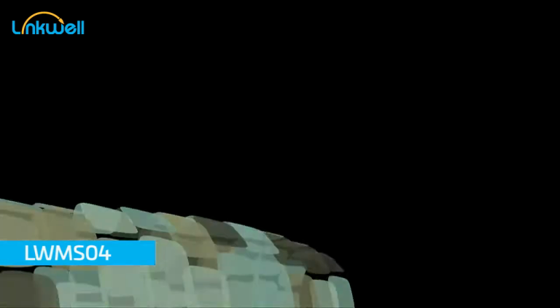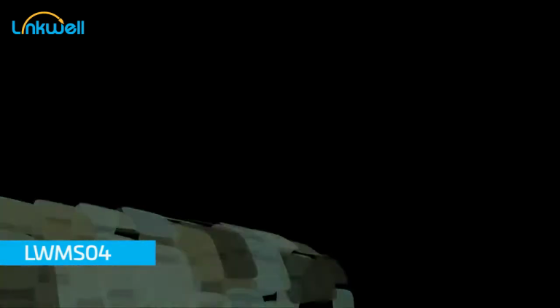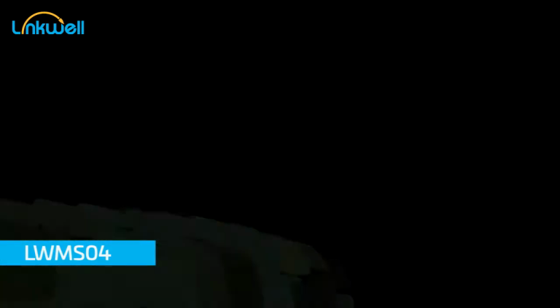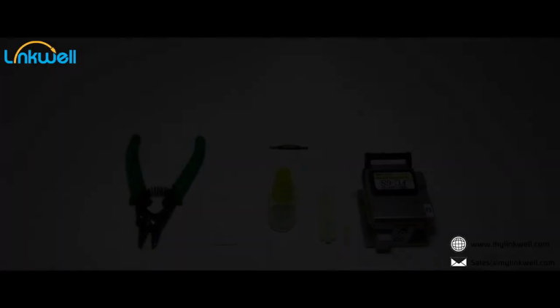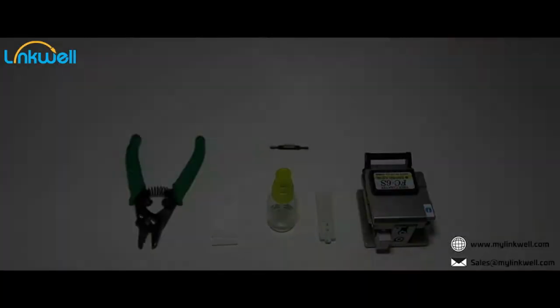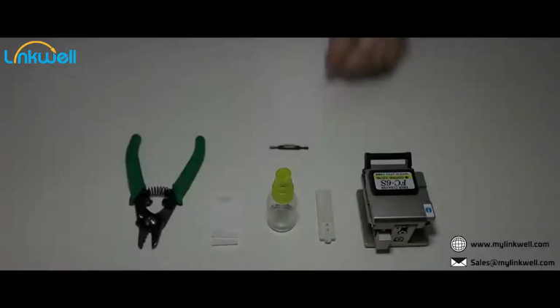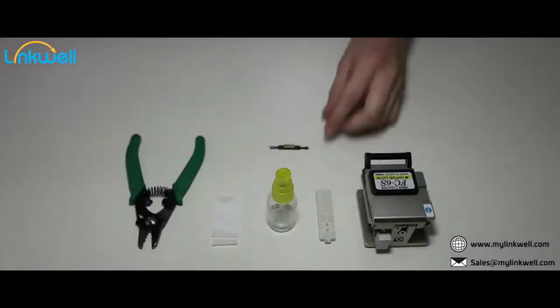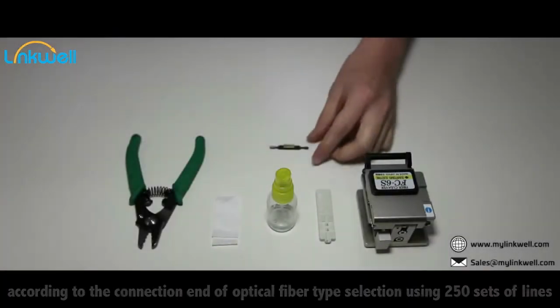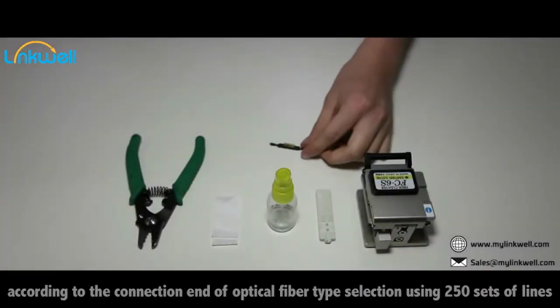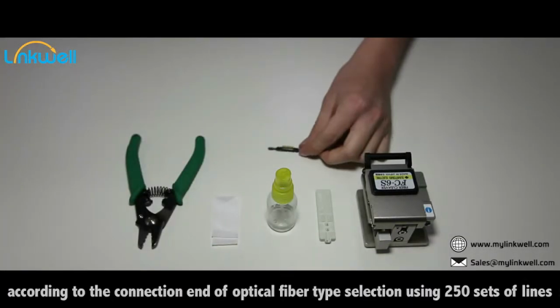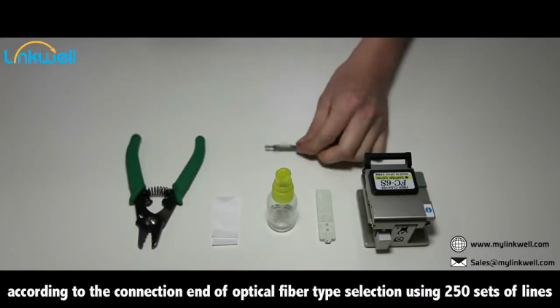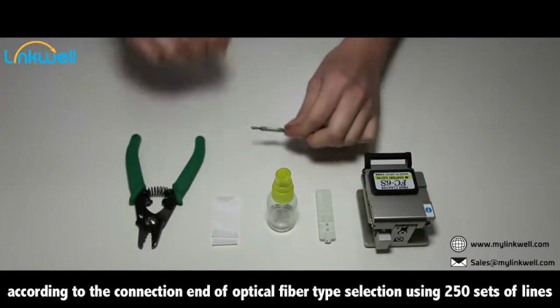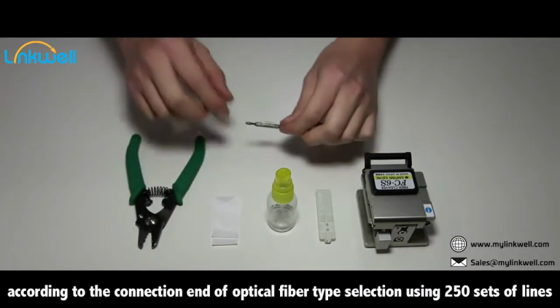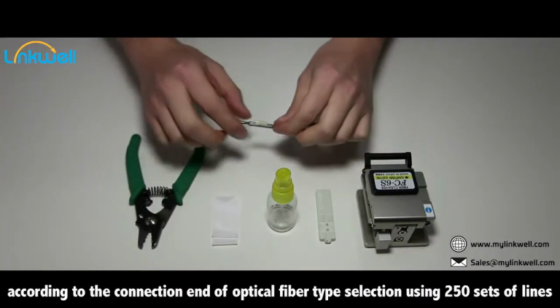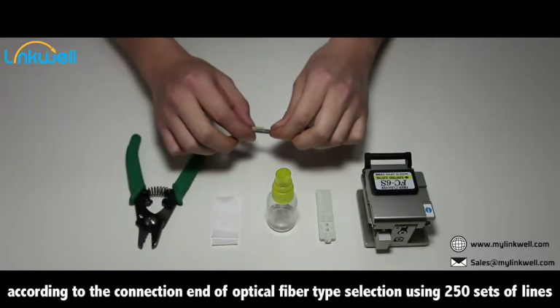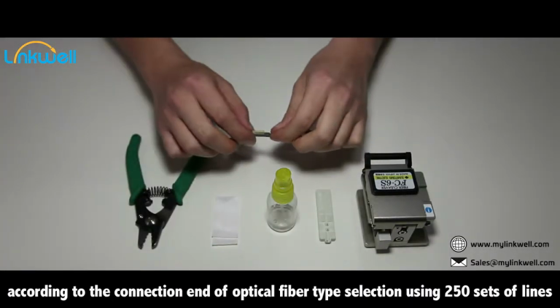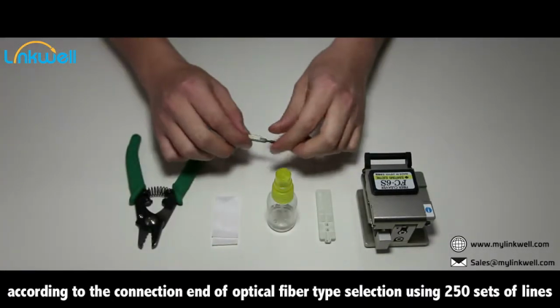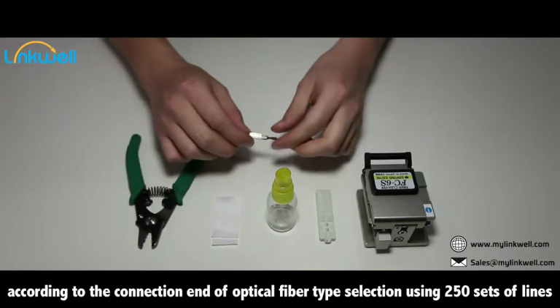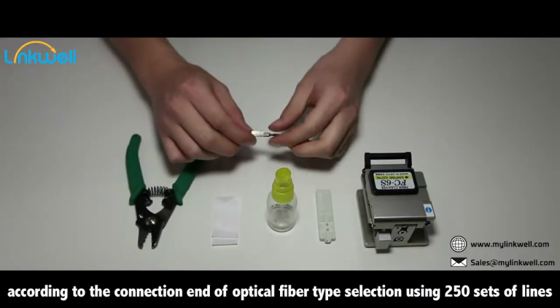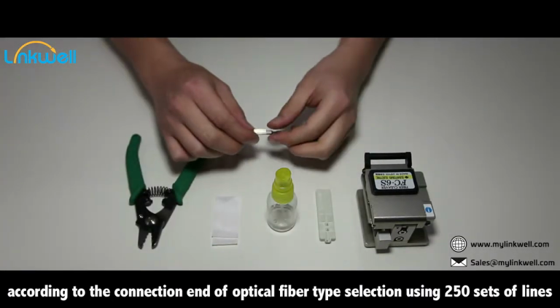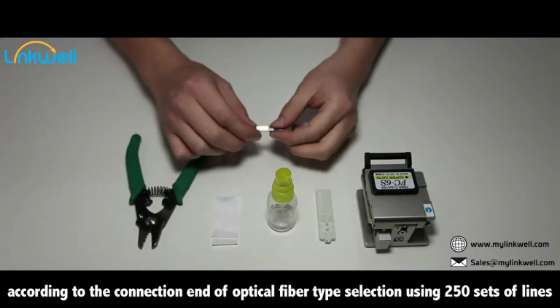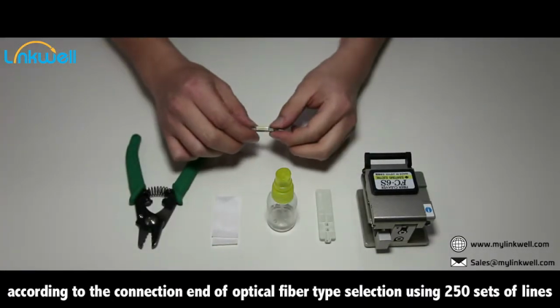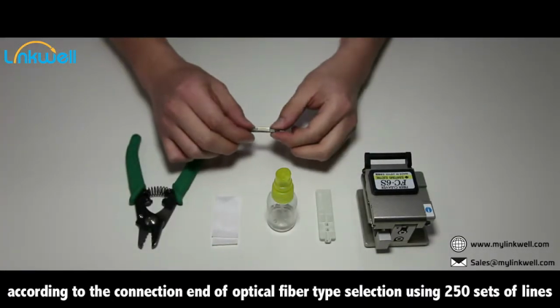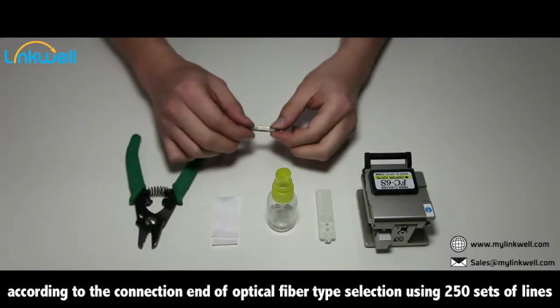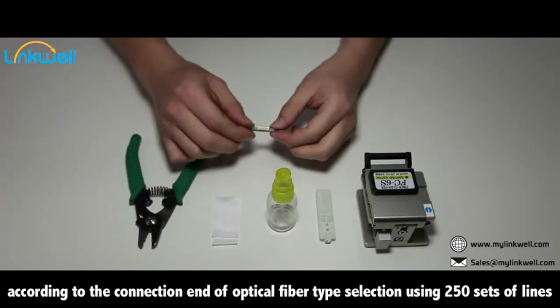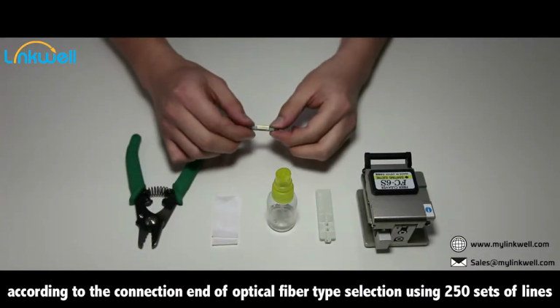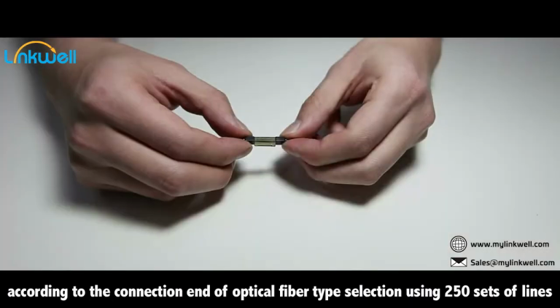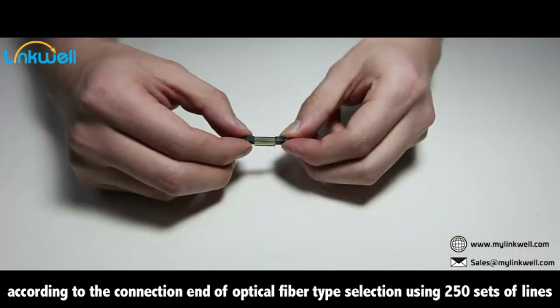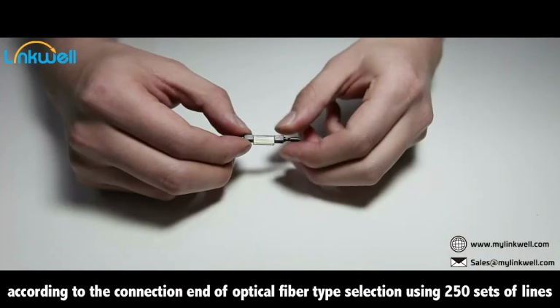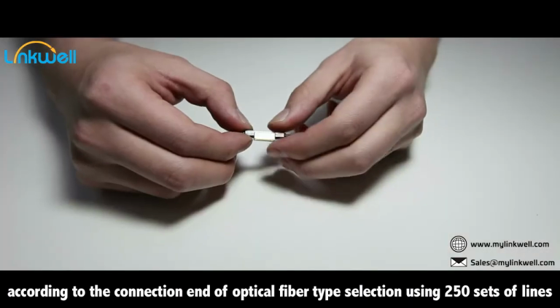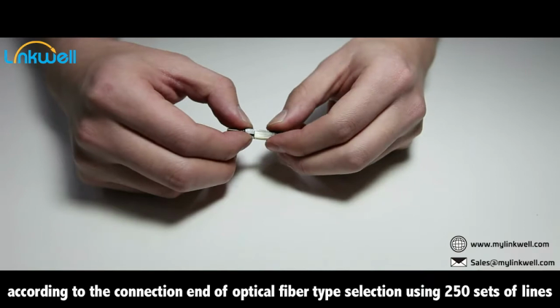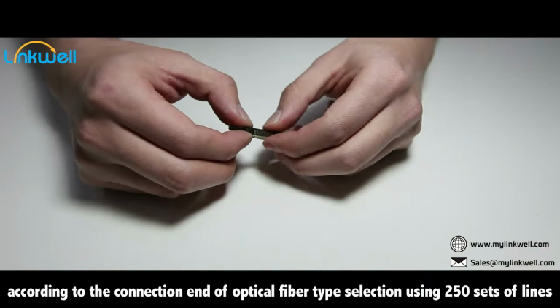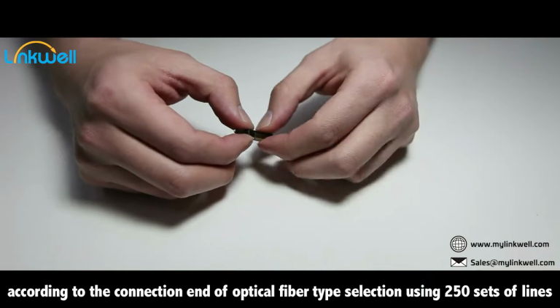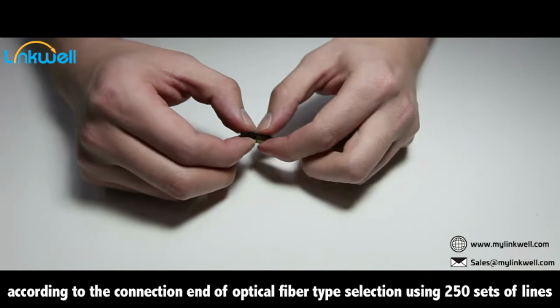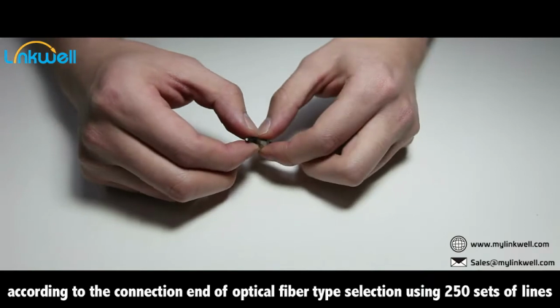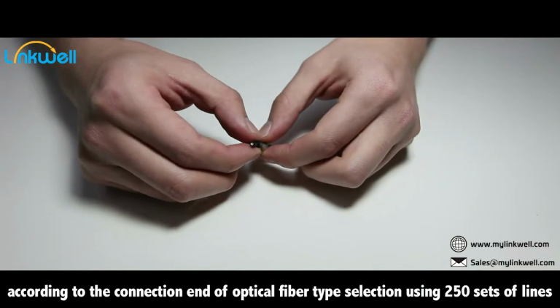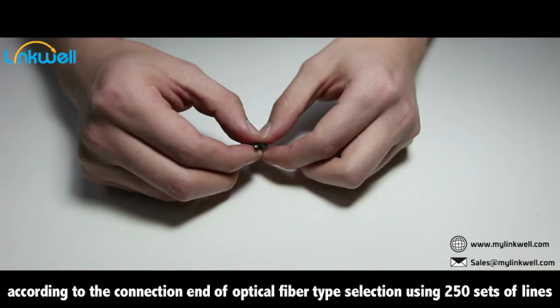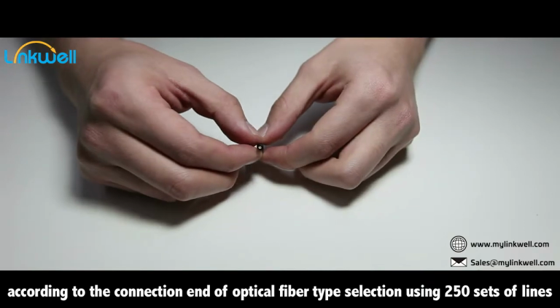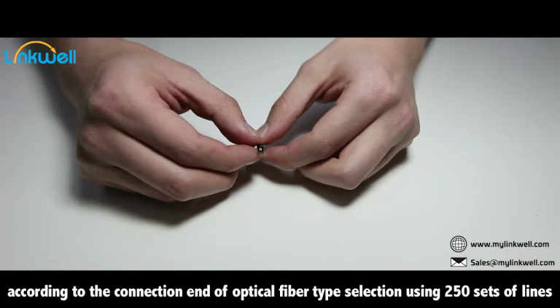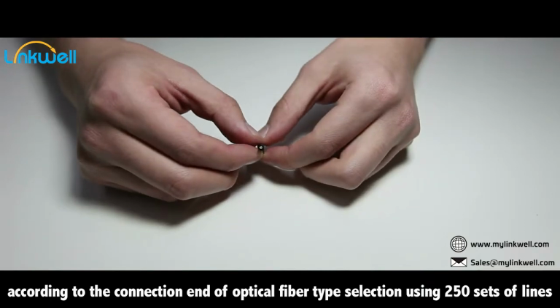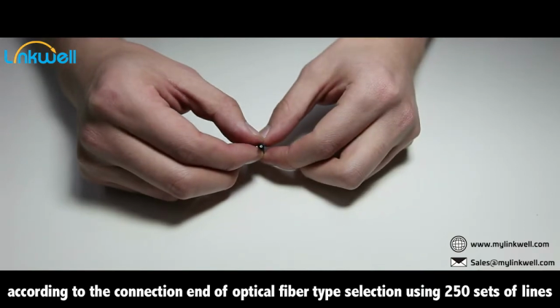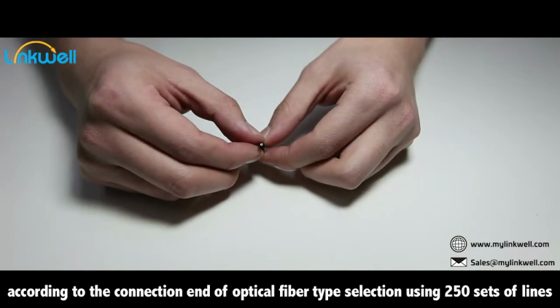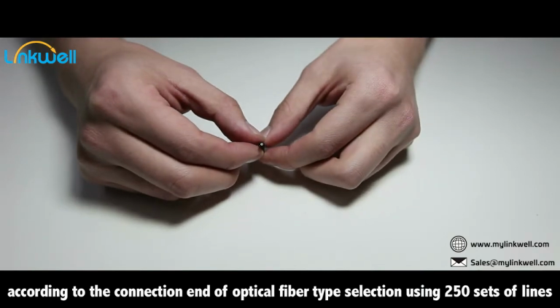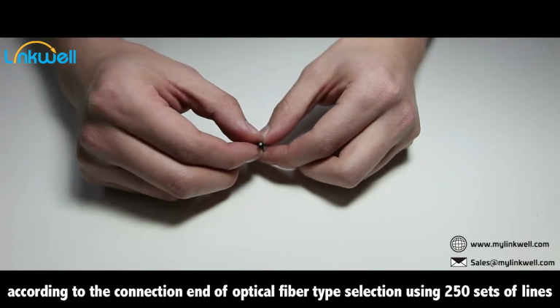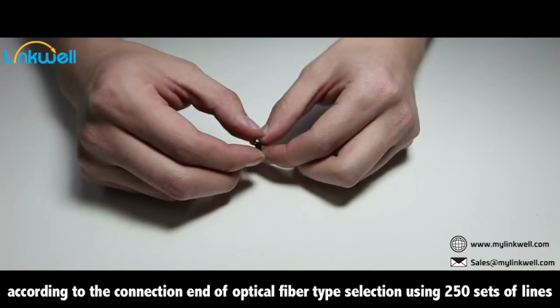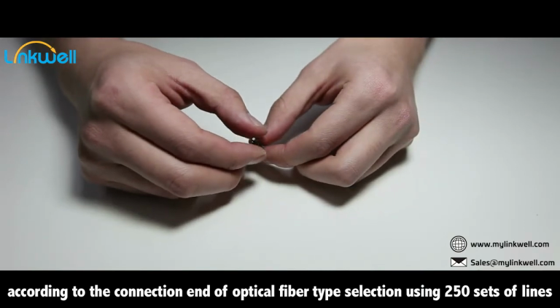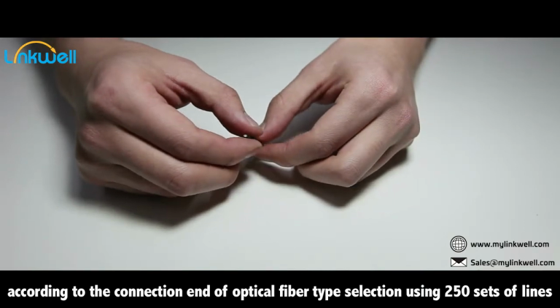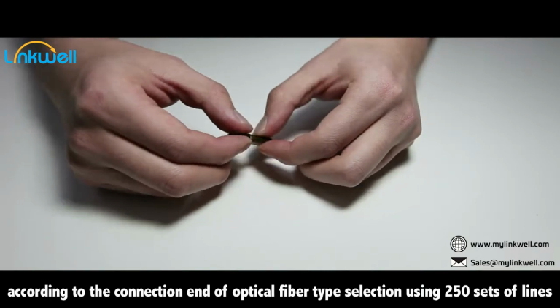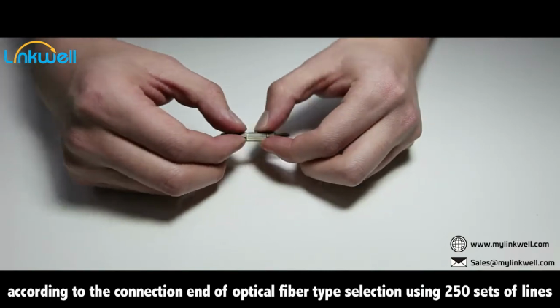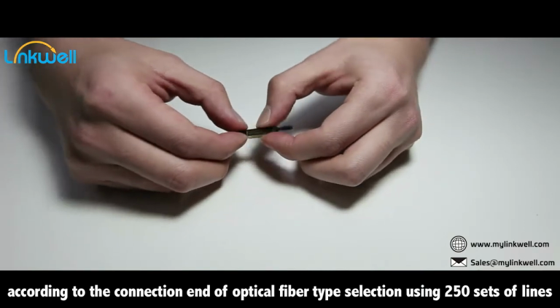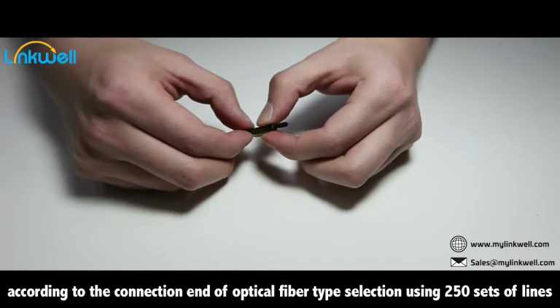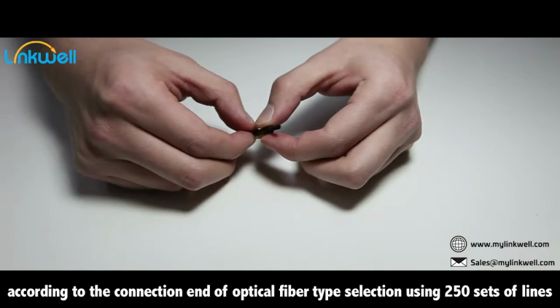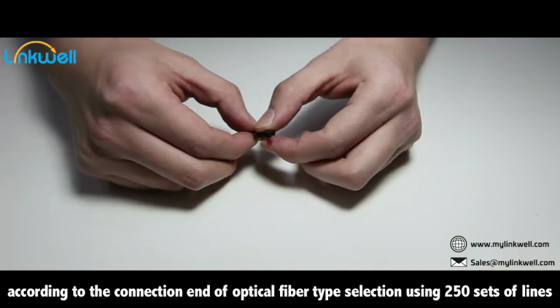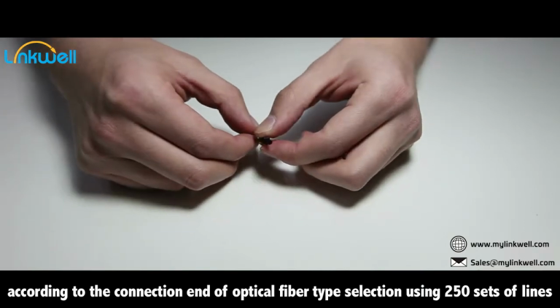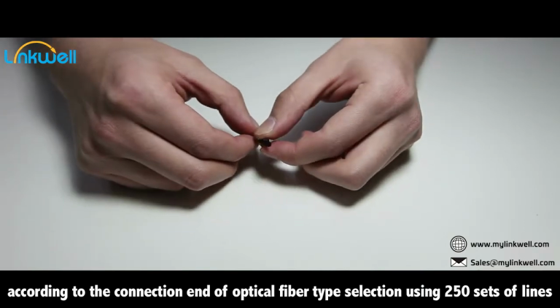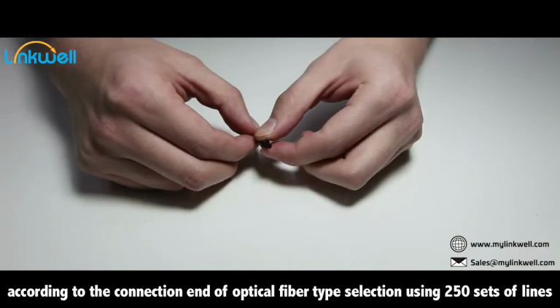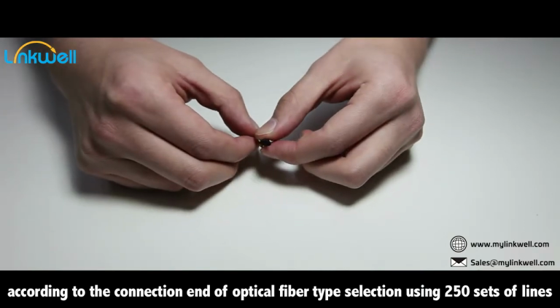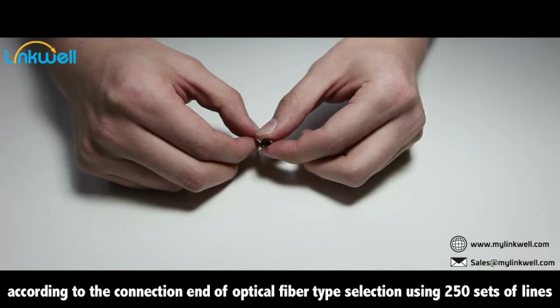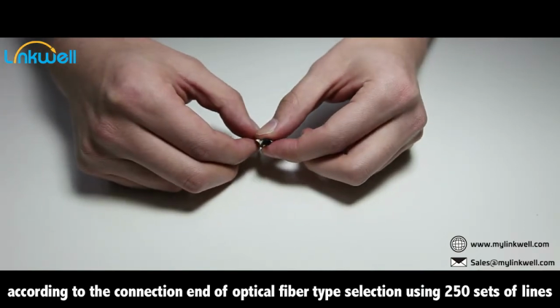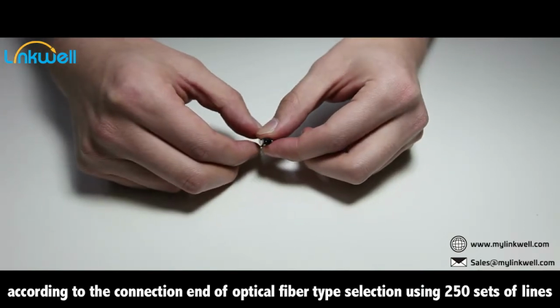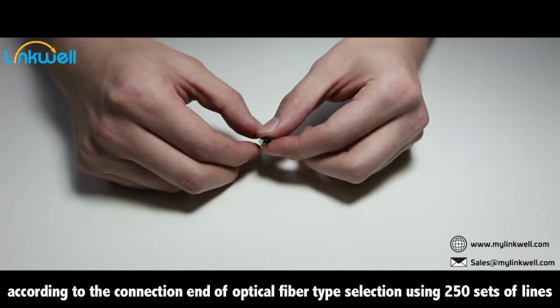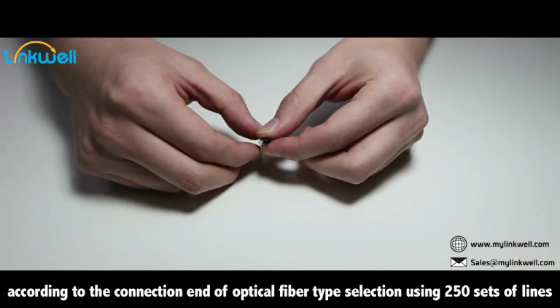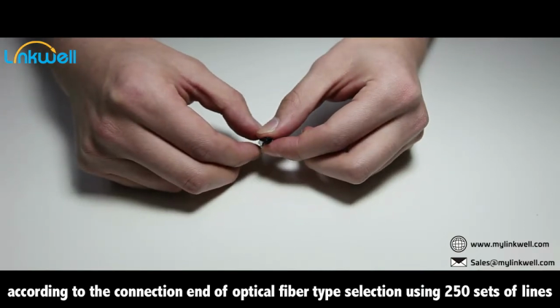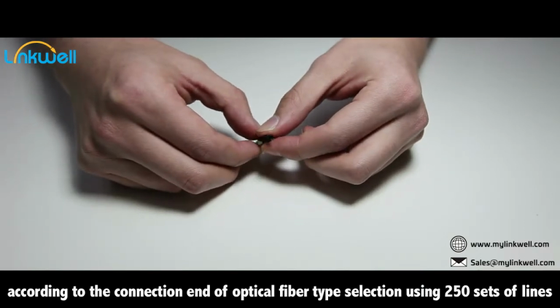According to the connection end of optical fiber type, select using 250 sets of lines.